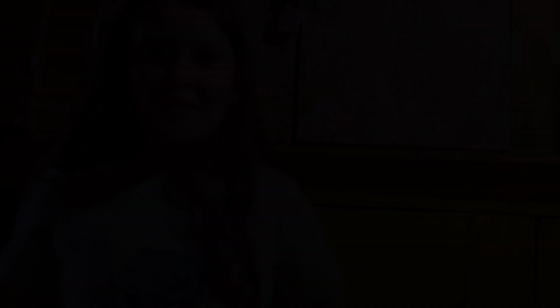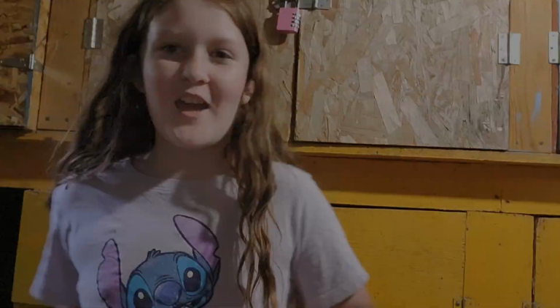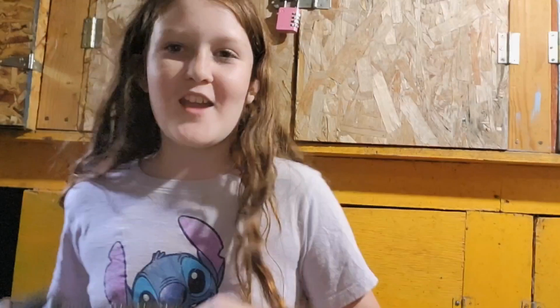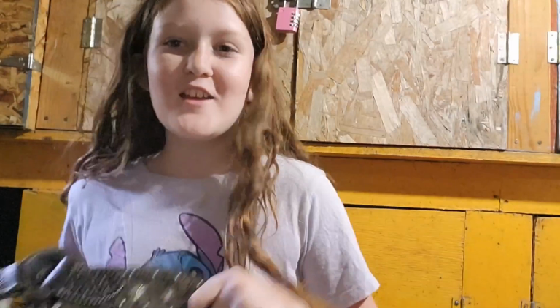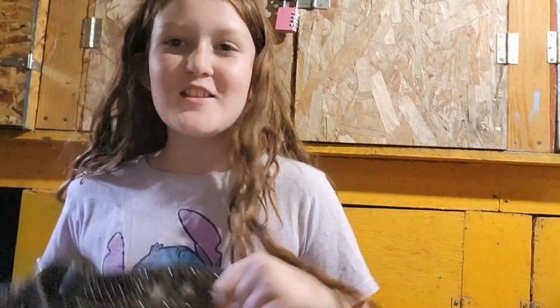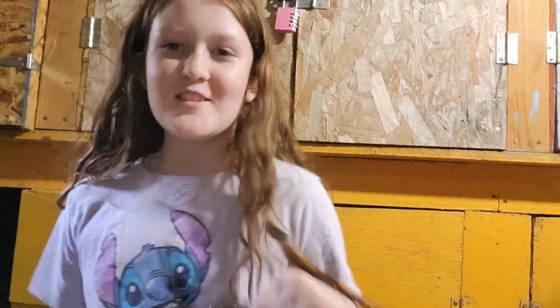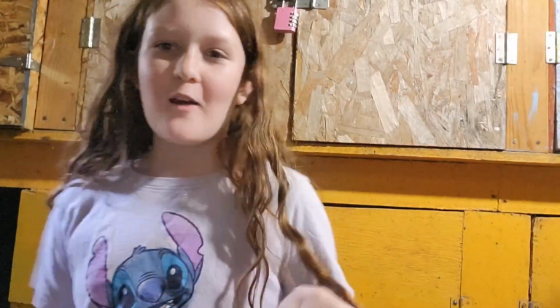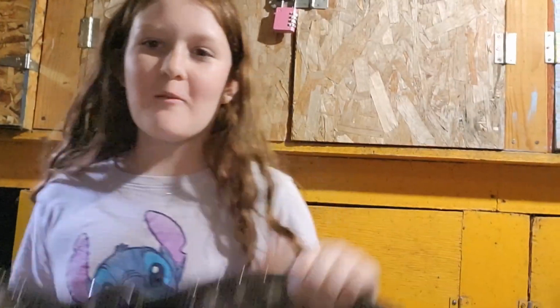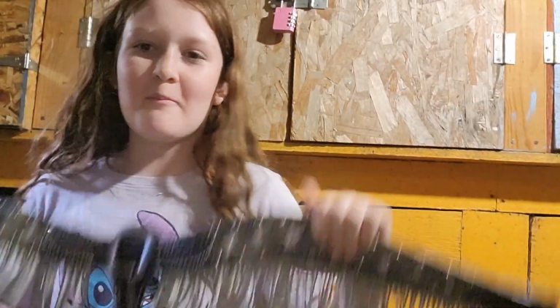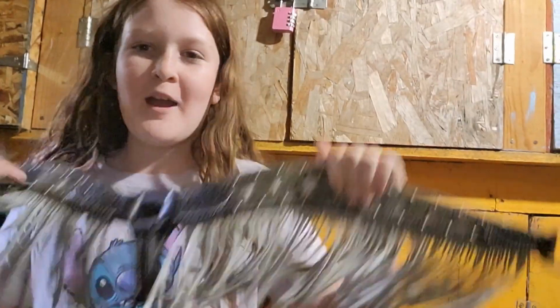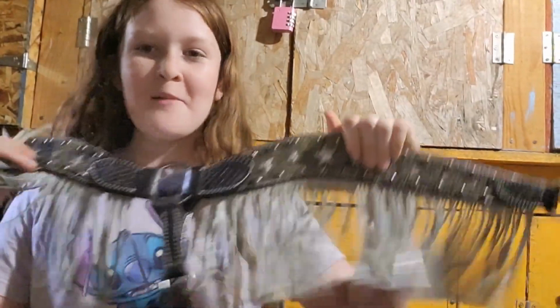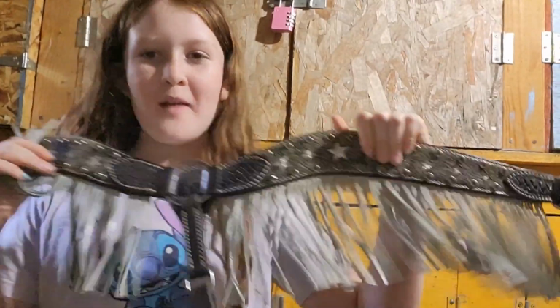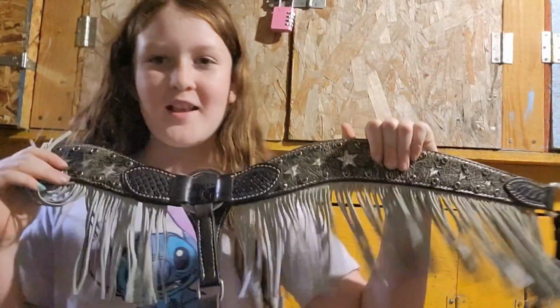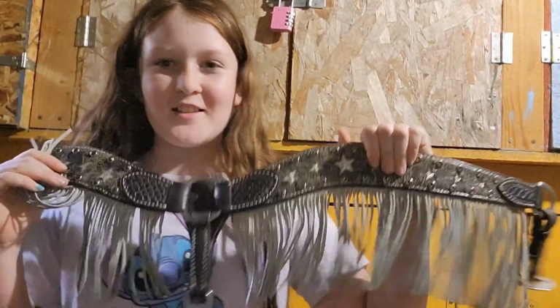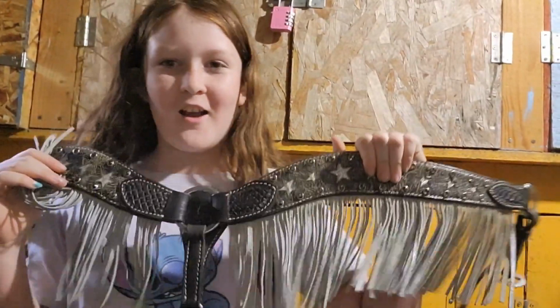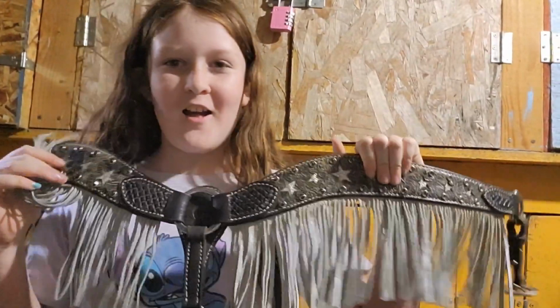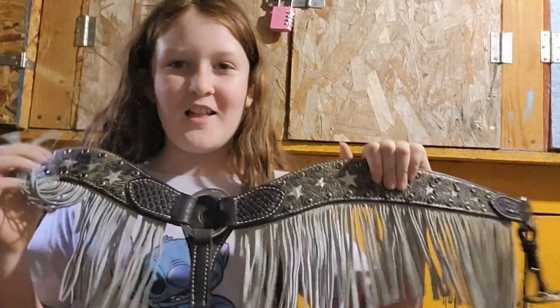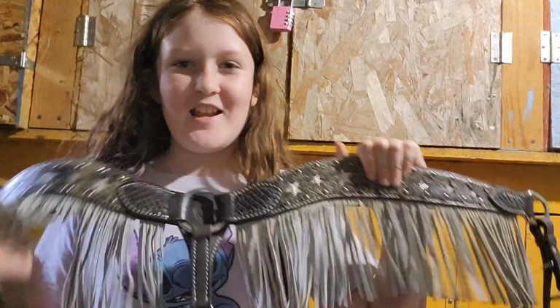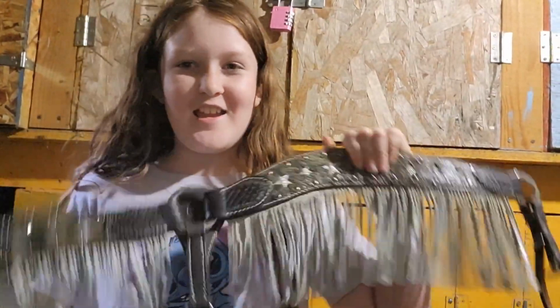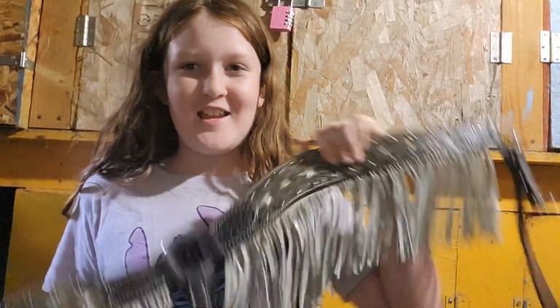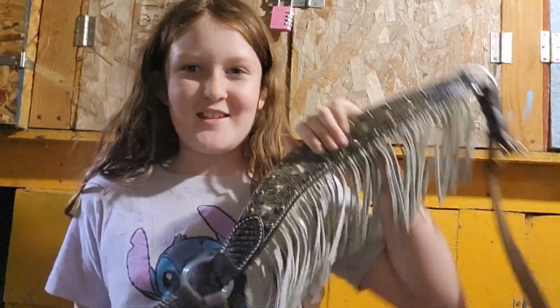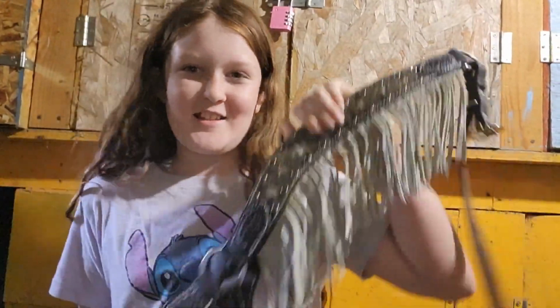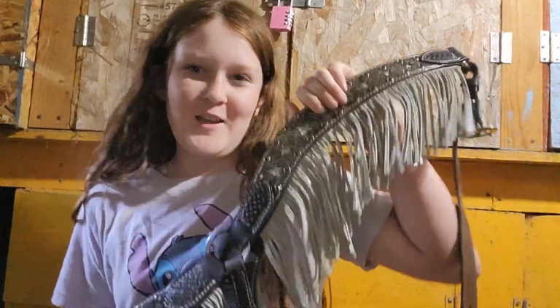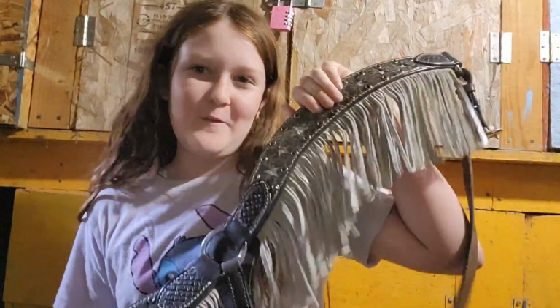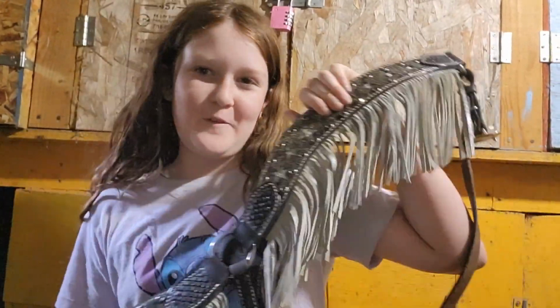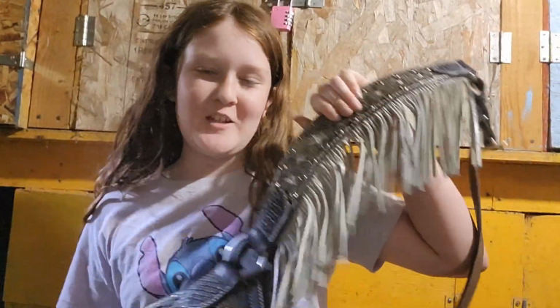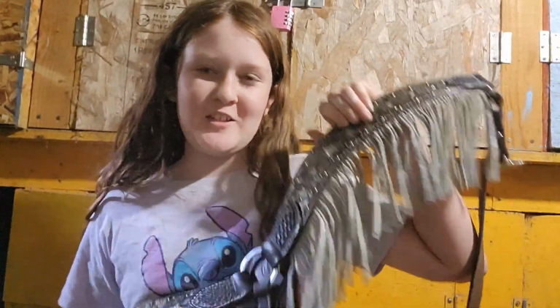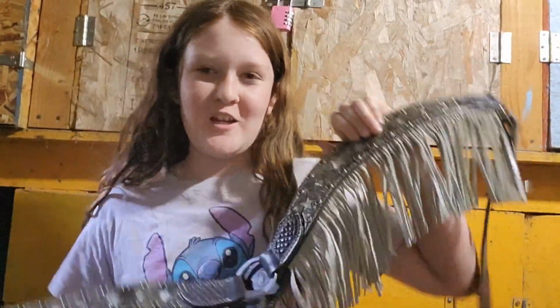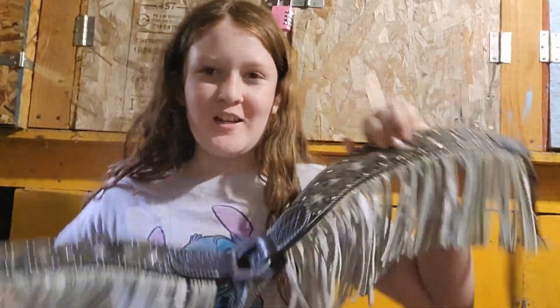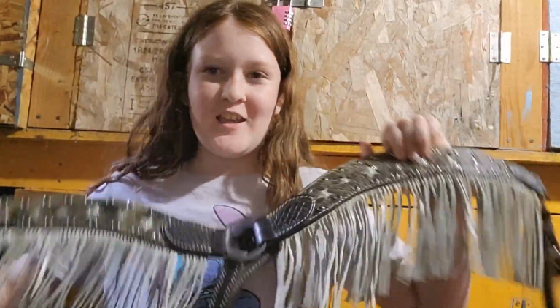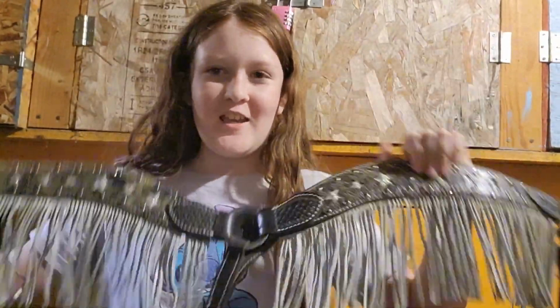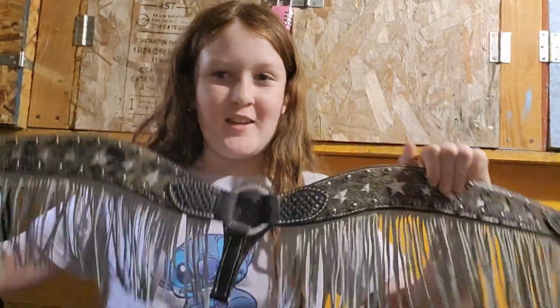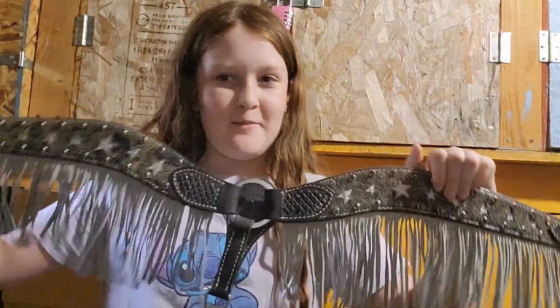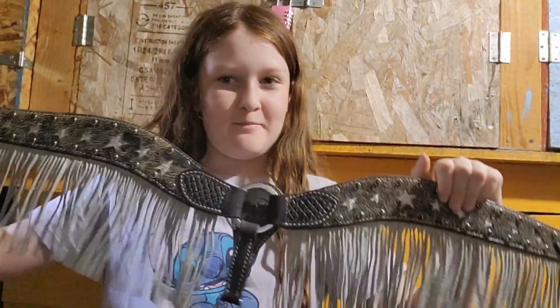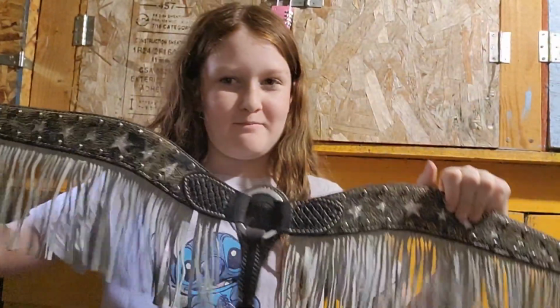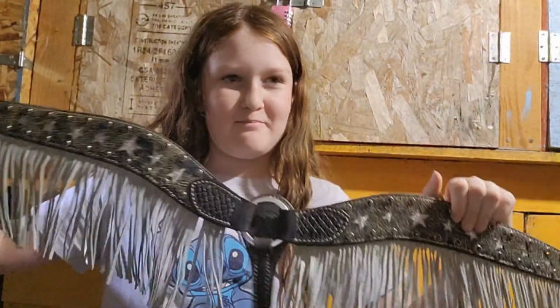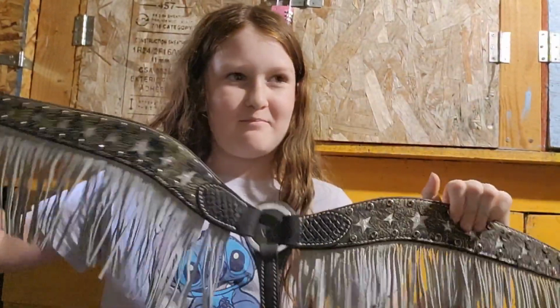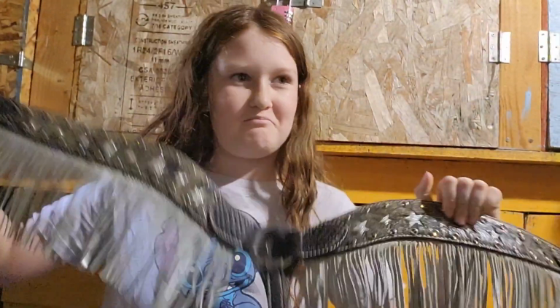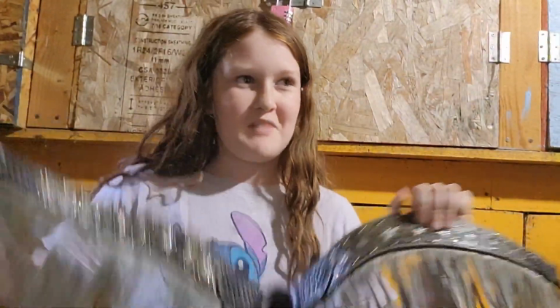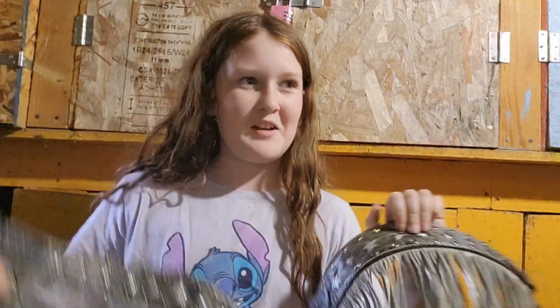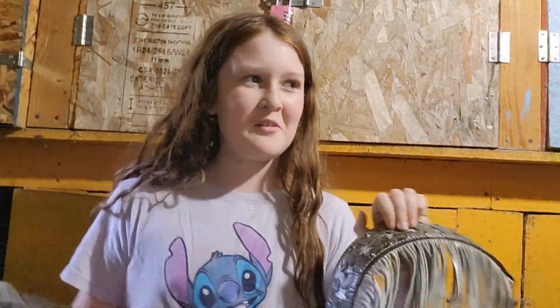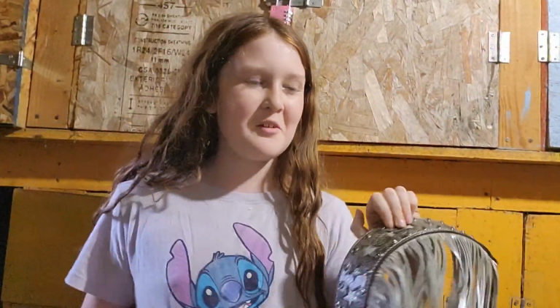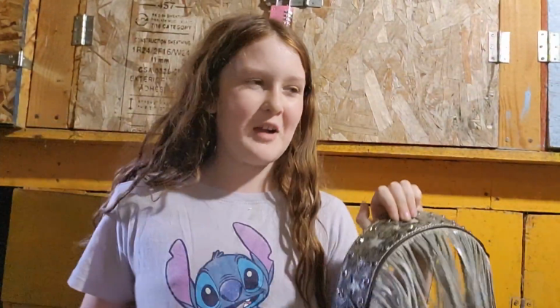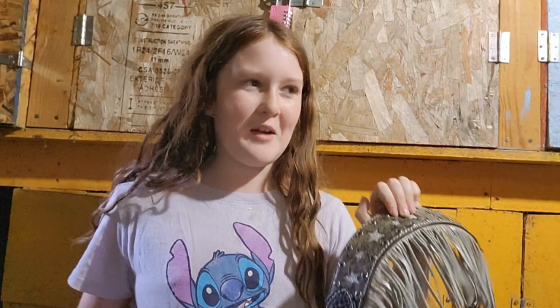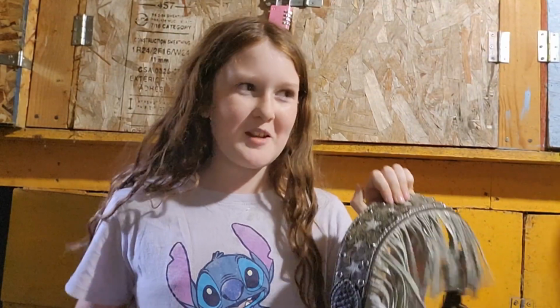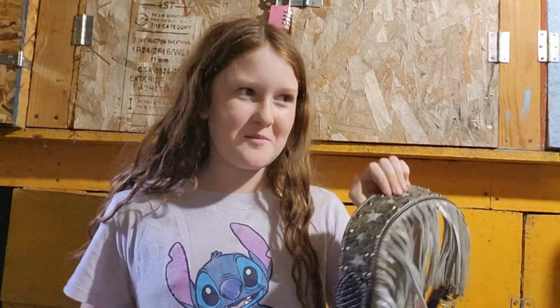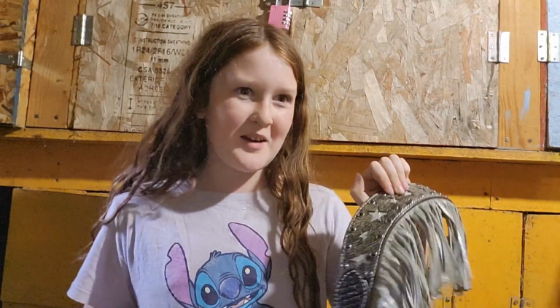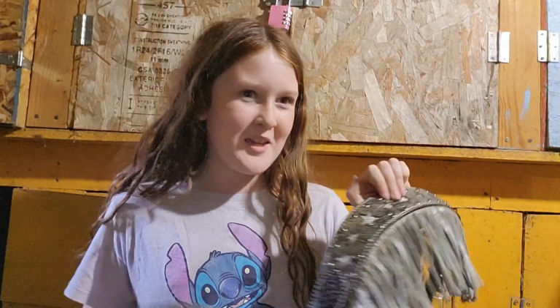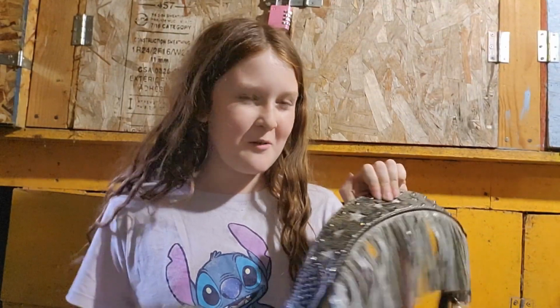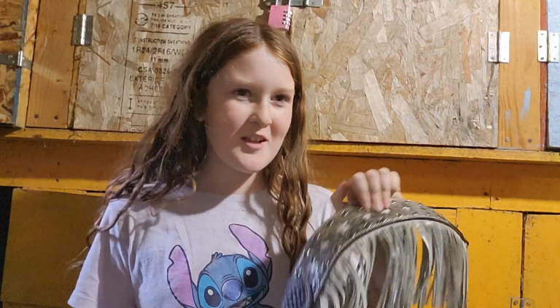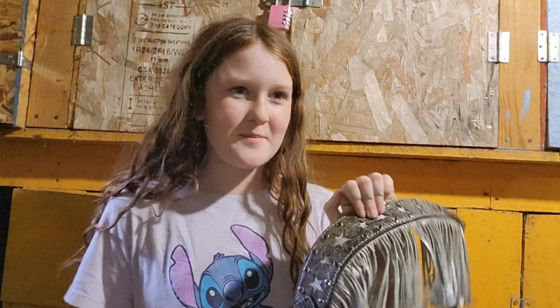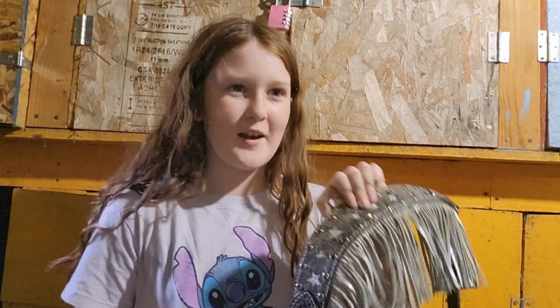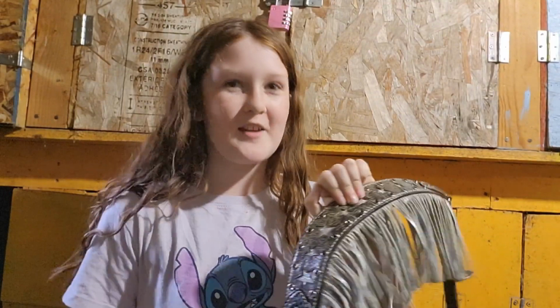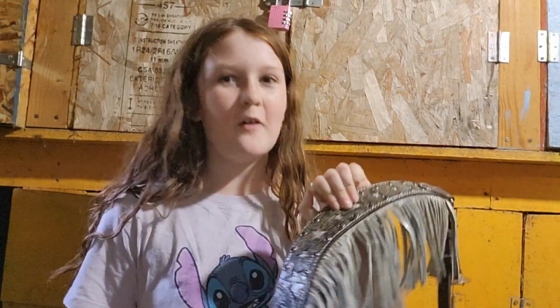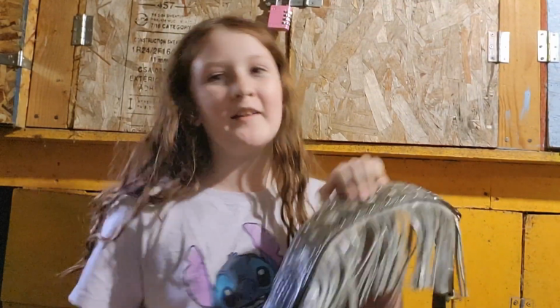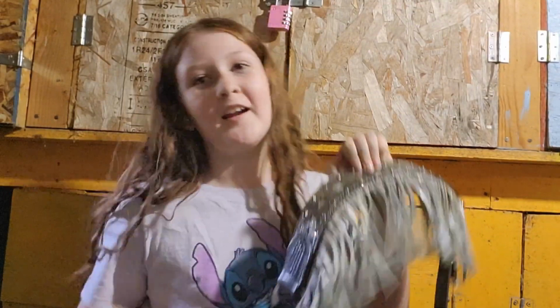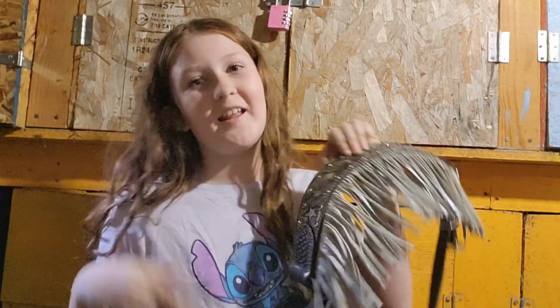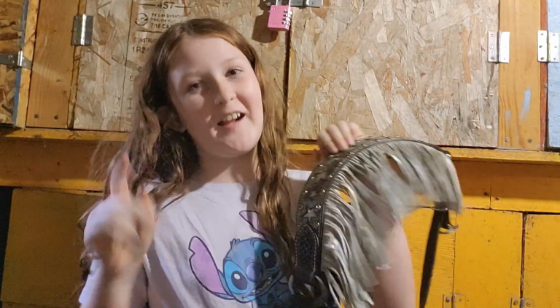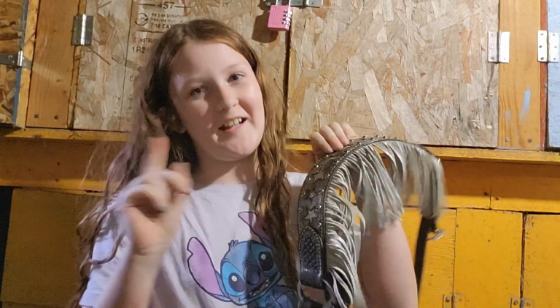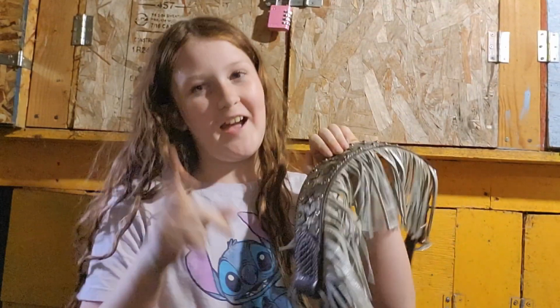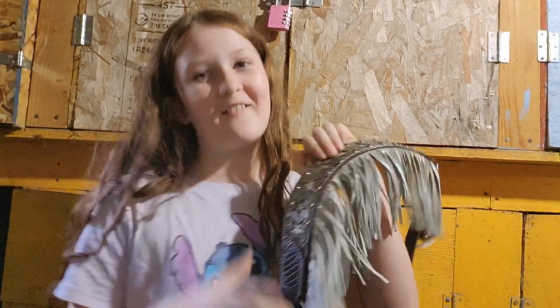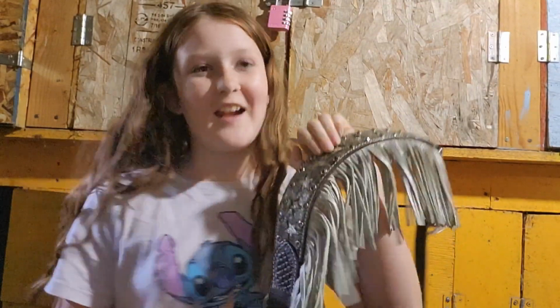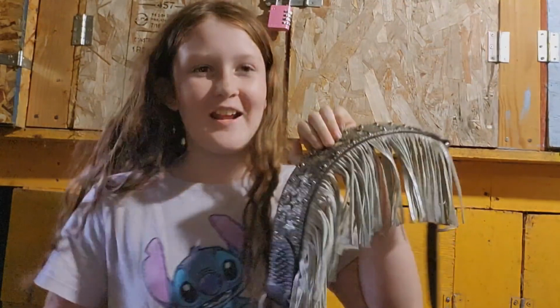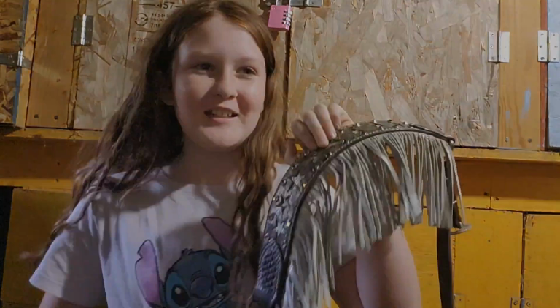Okay, so my breast collar does have fringe on it. I don't know how much it was, but I know I got it at Cal Ranch.